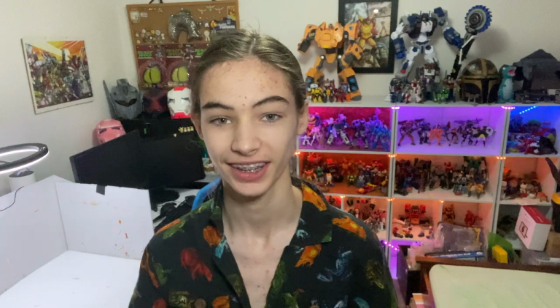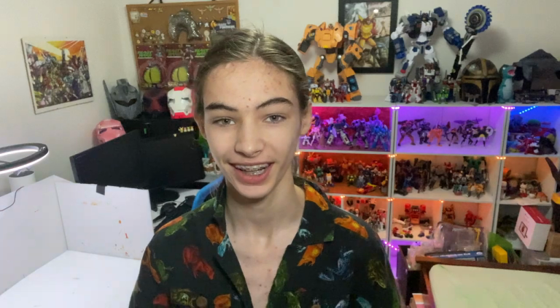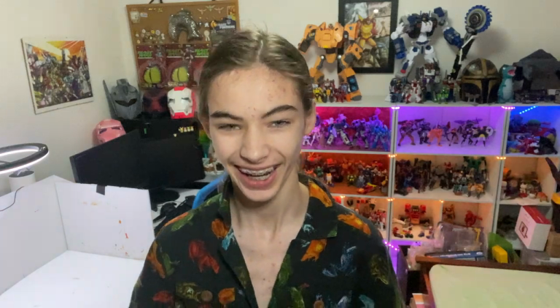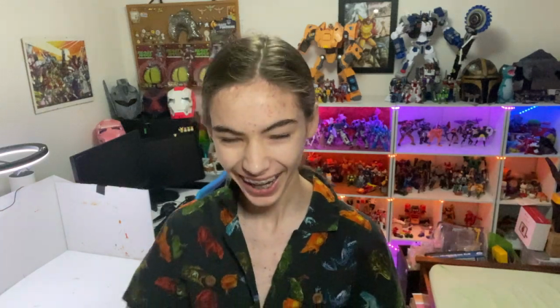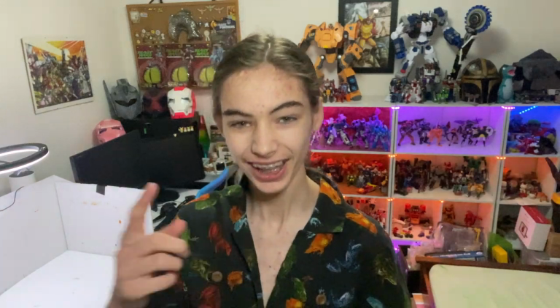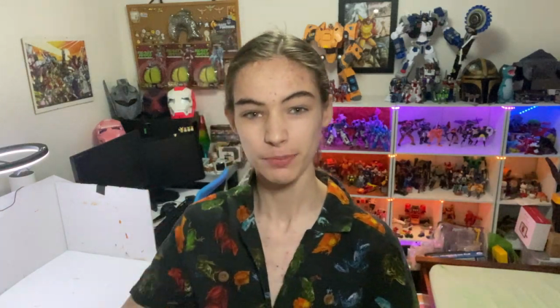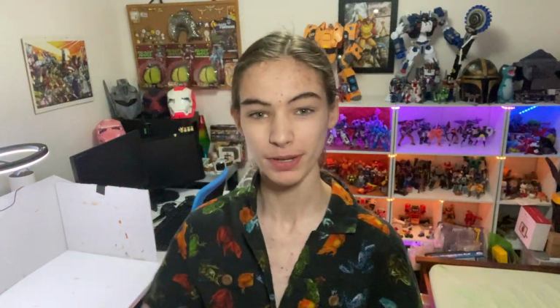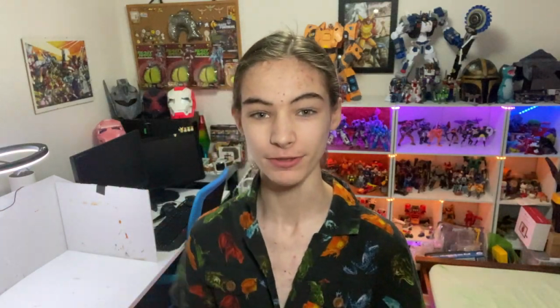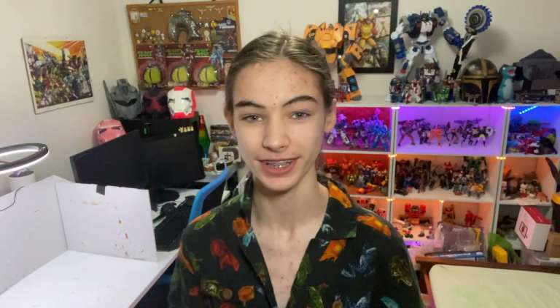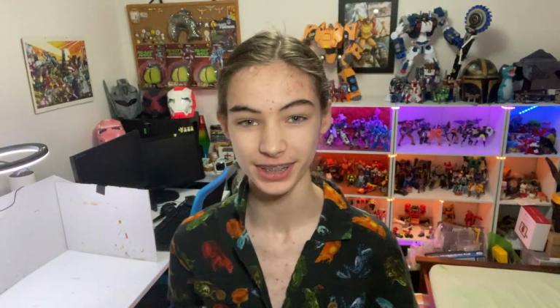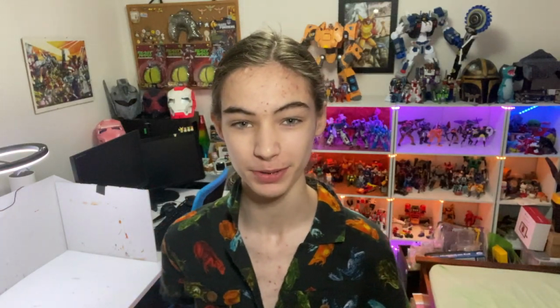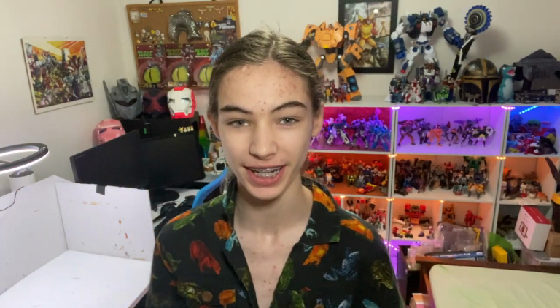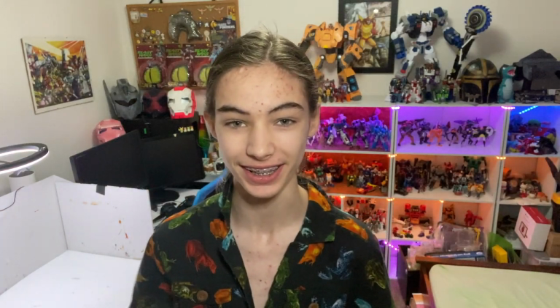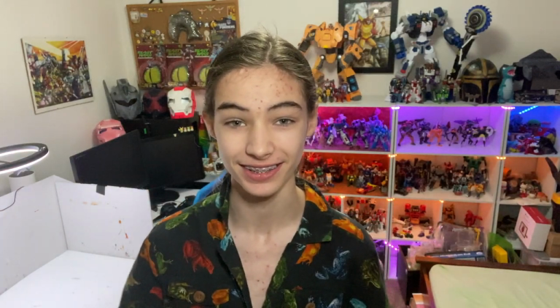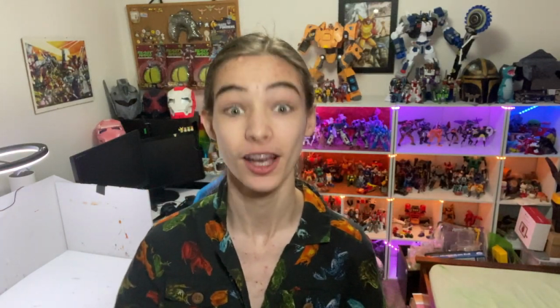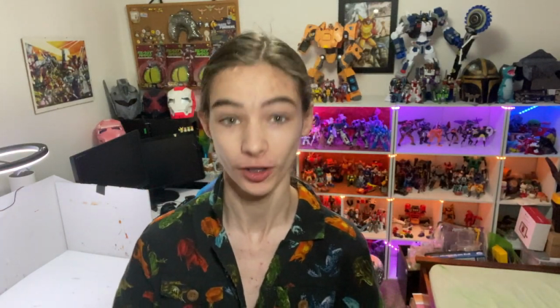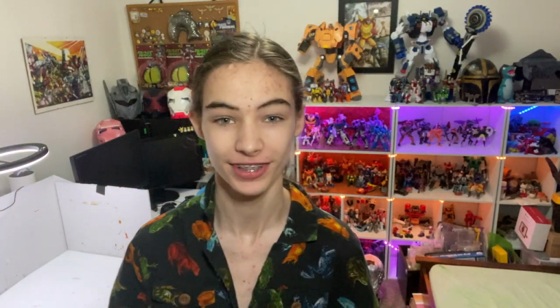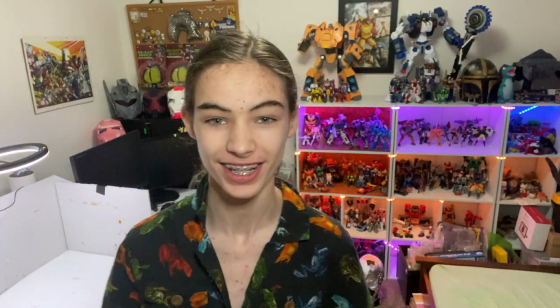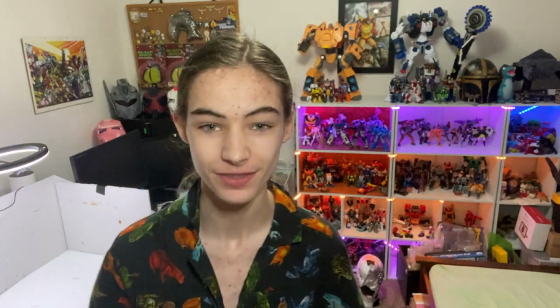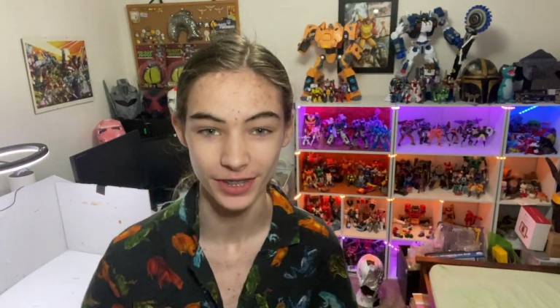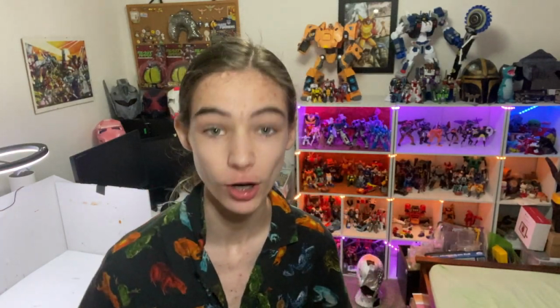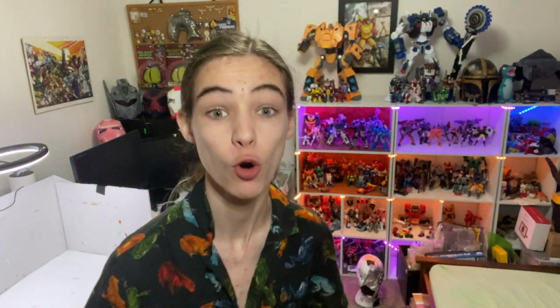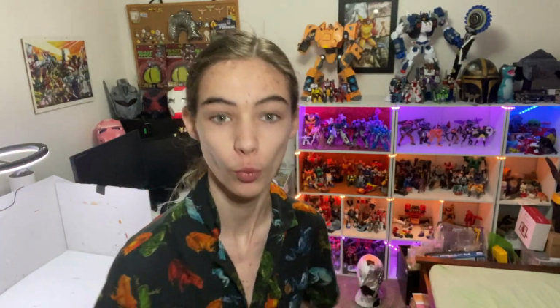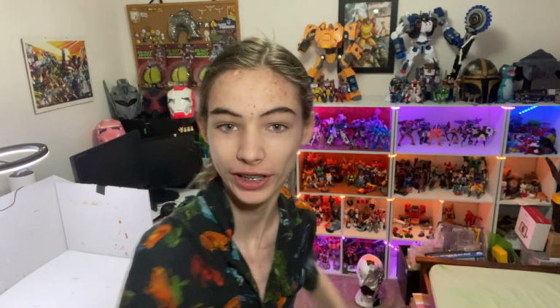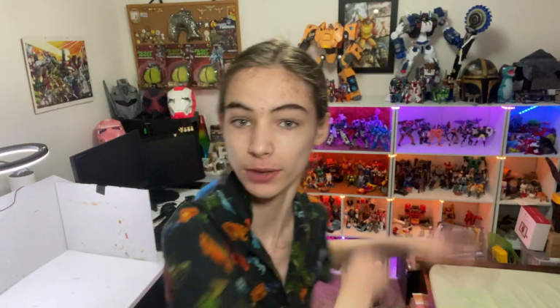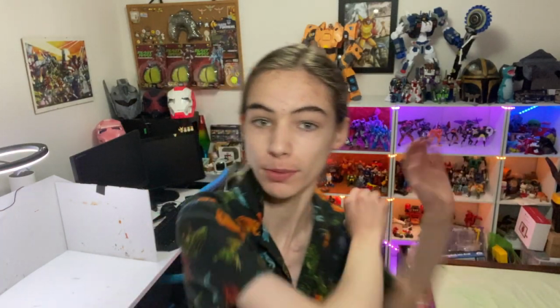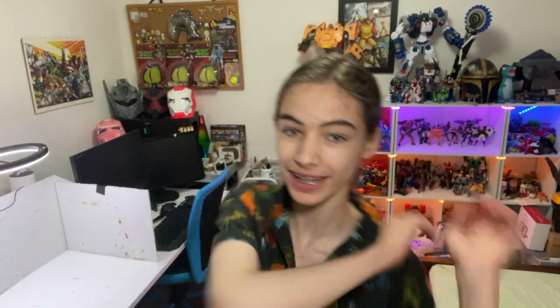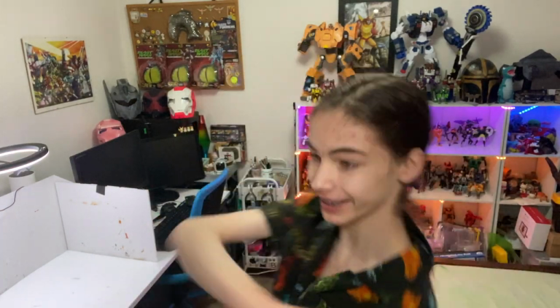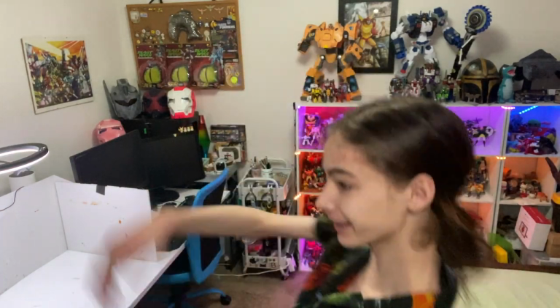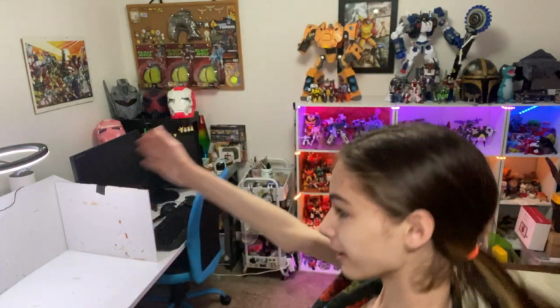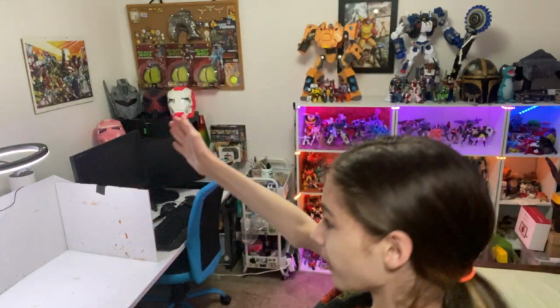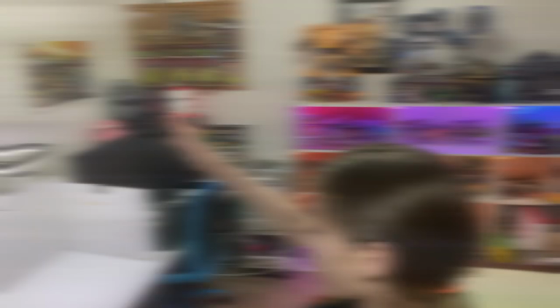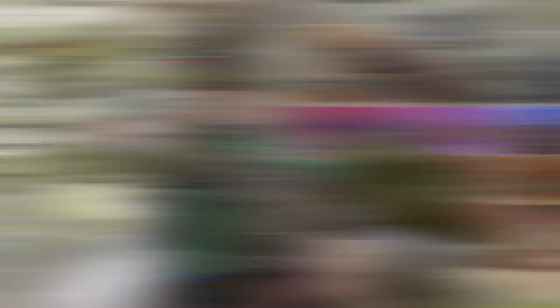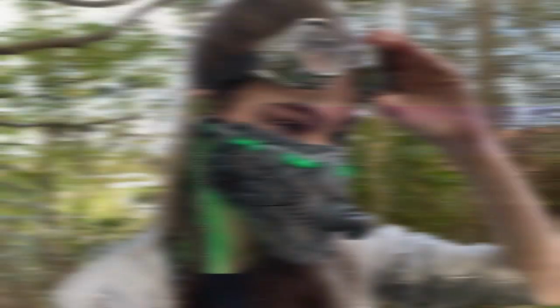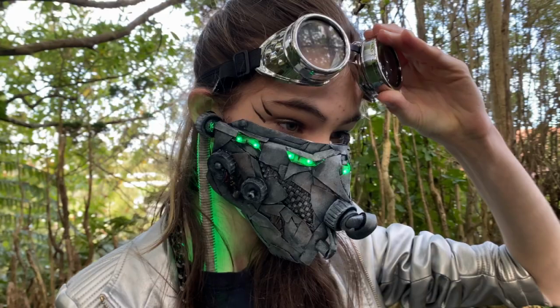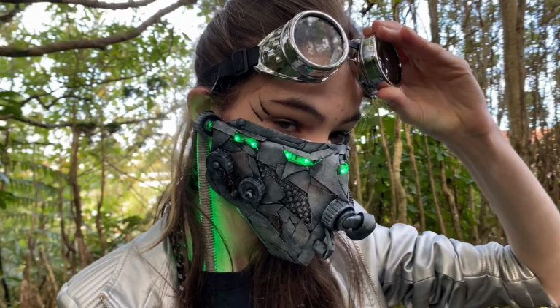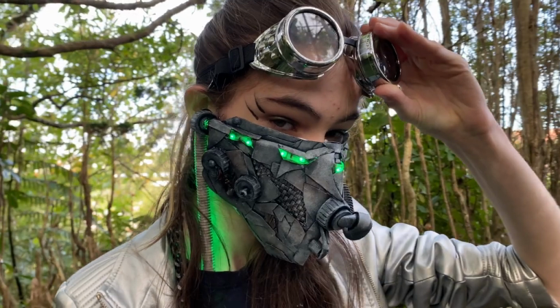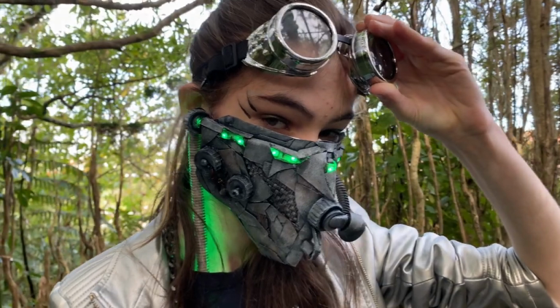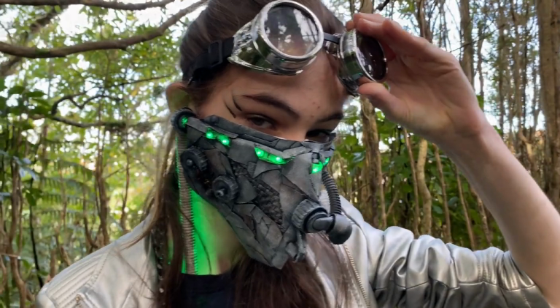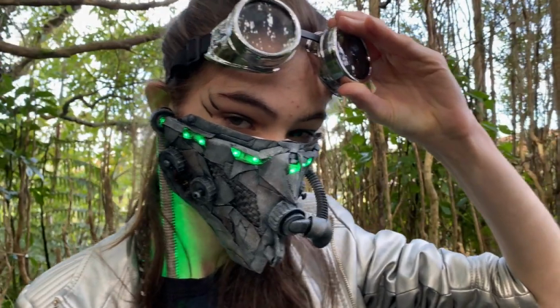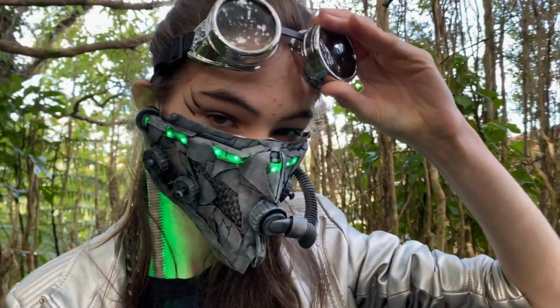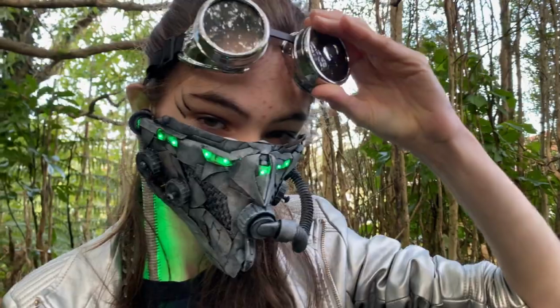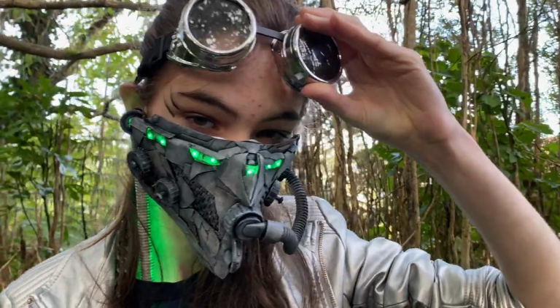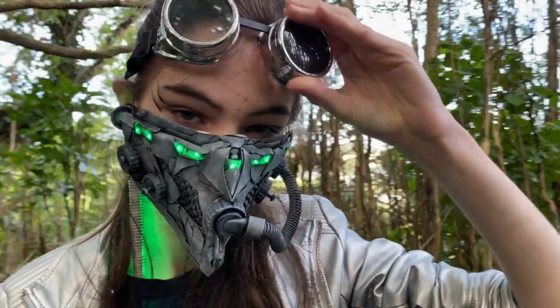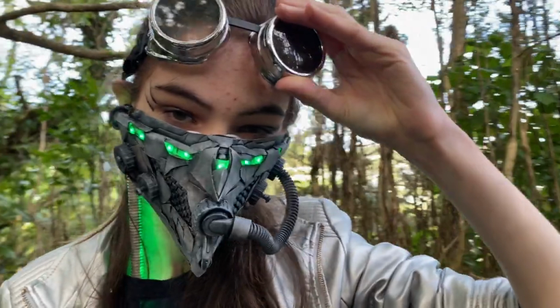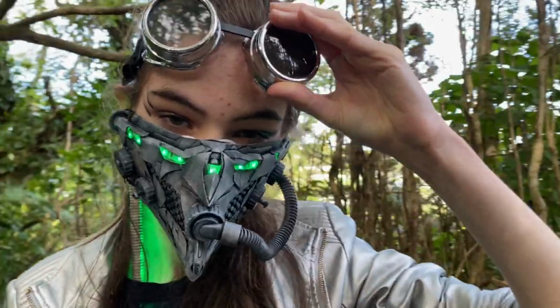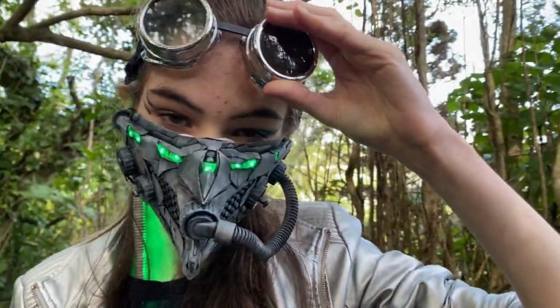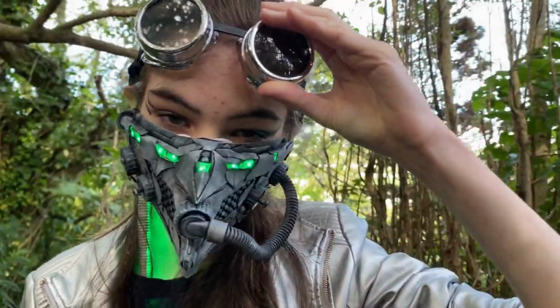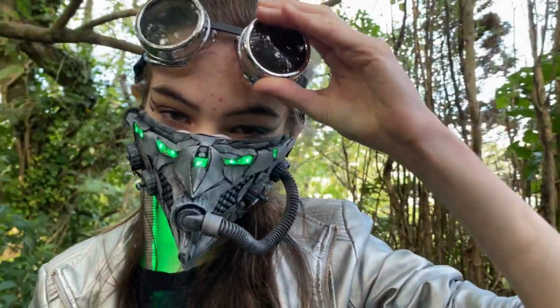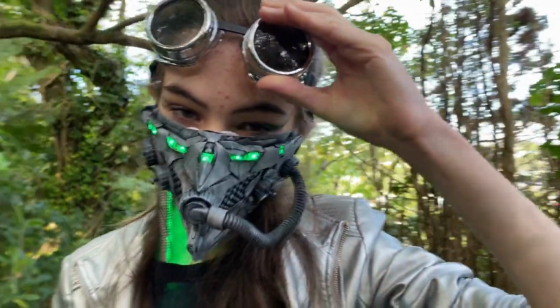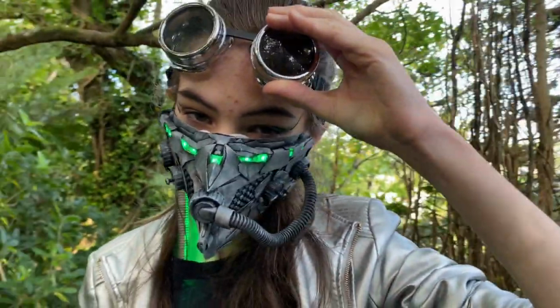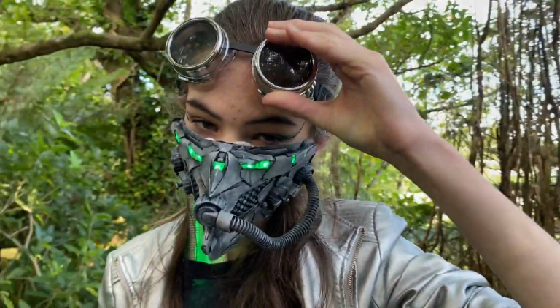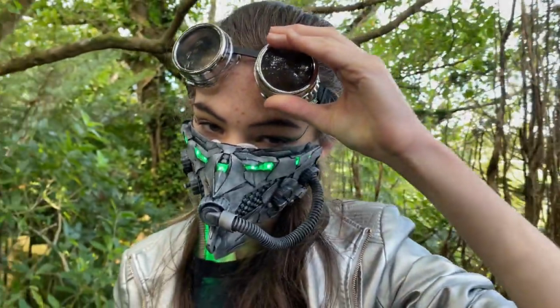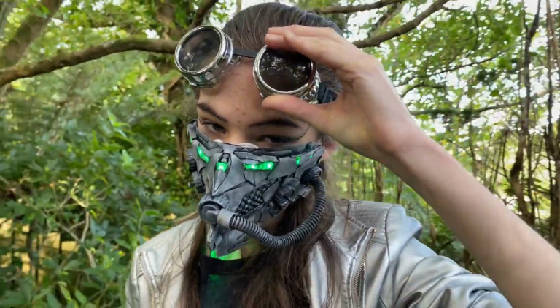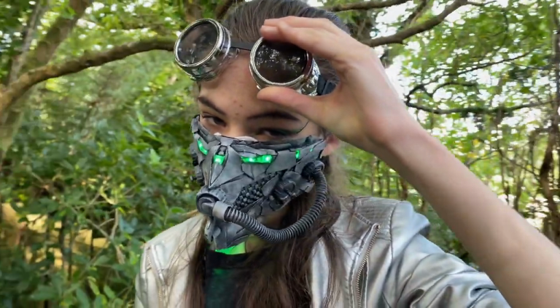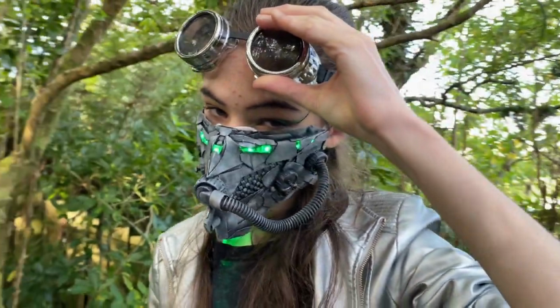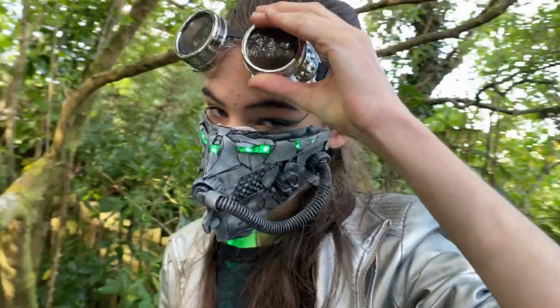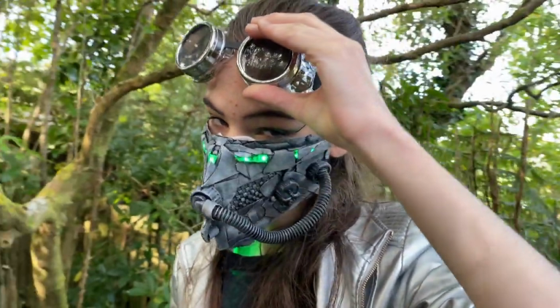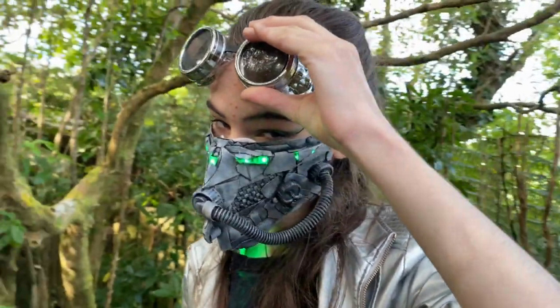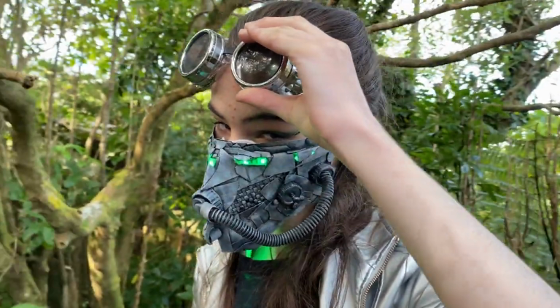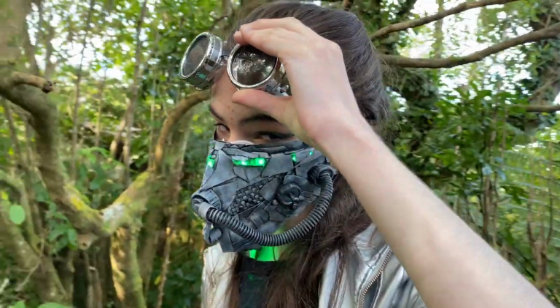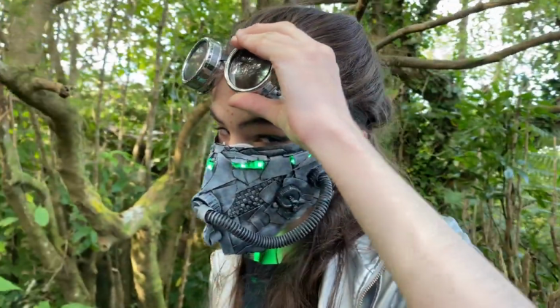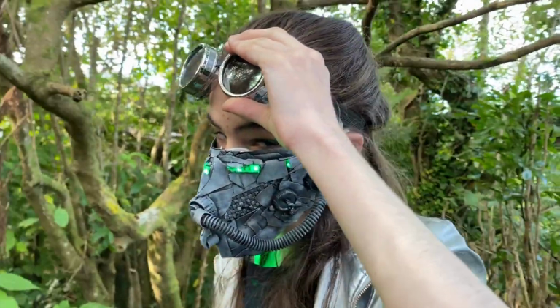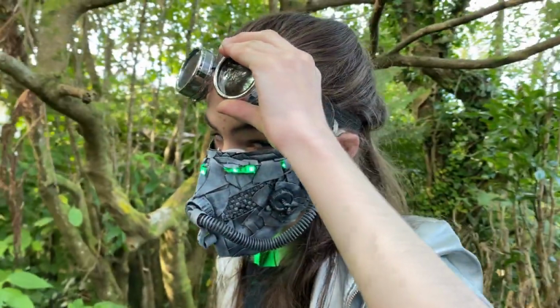Hi, I'm B from NixMechanix. On today's video, we're going to be making a glowing cyberpunk mask made out of cardboard and plastic scraps.